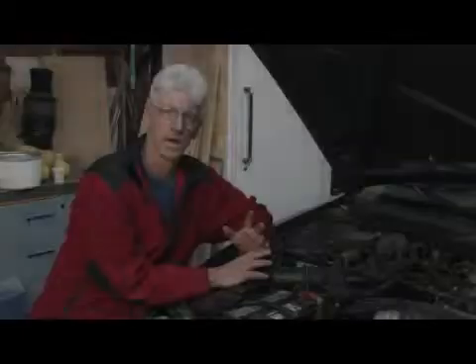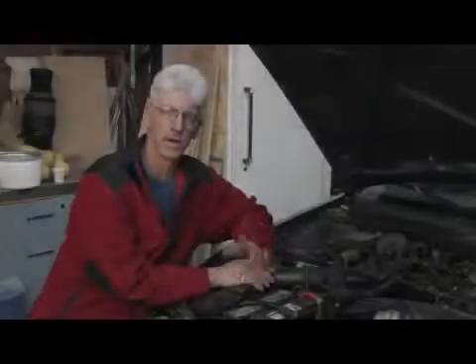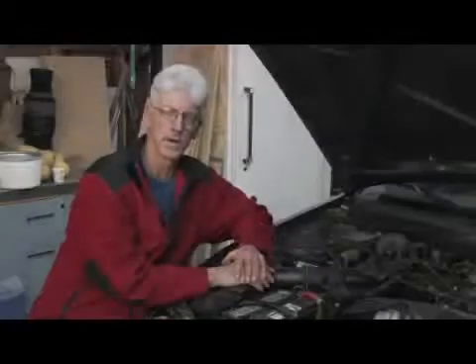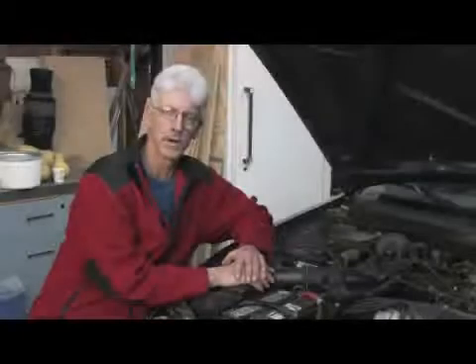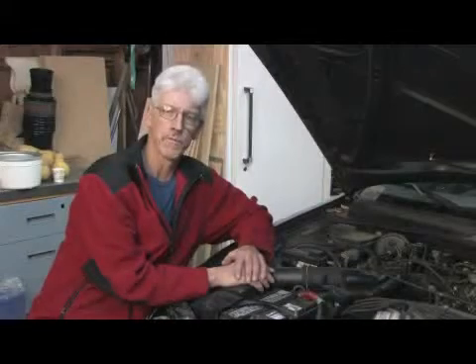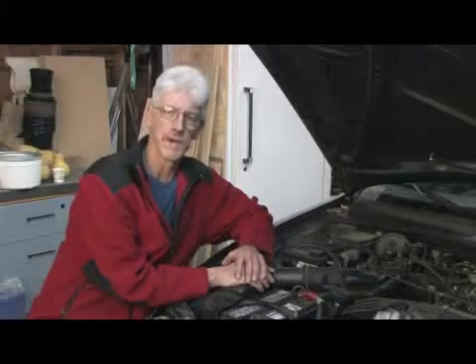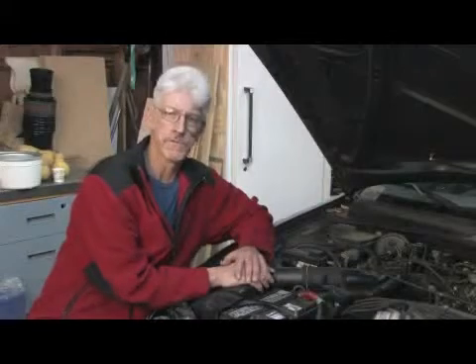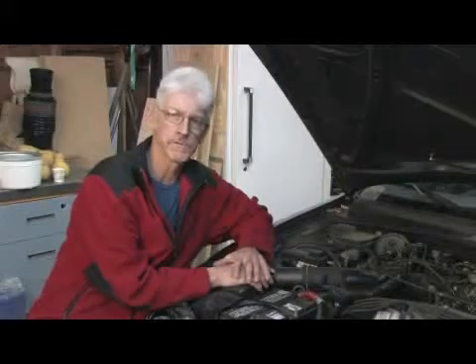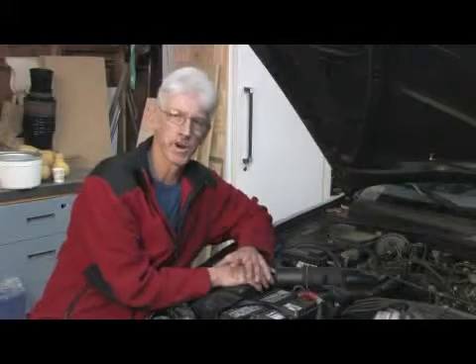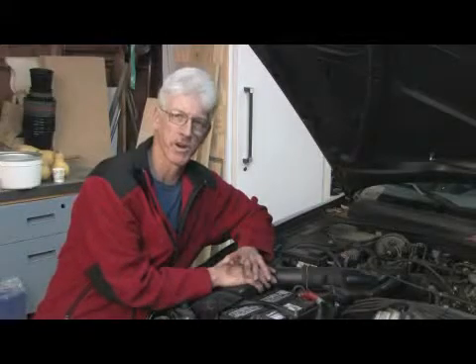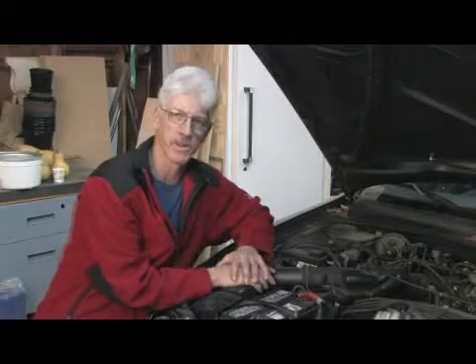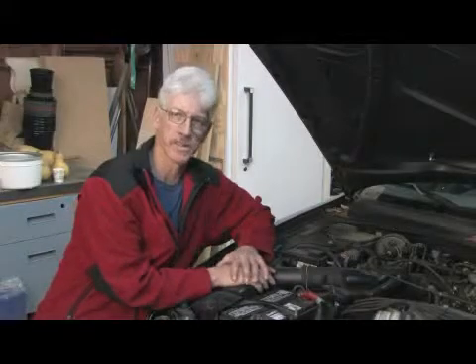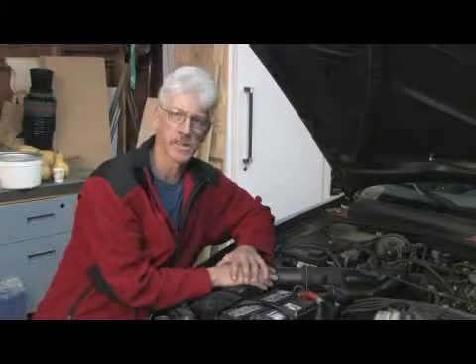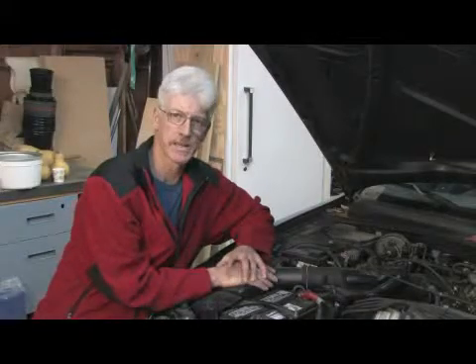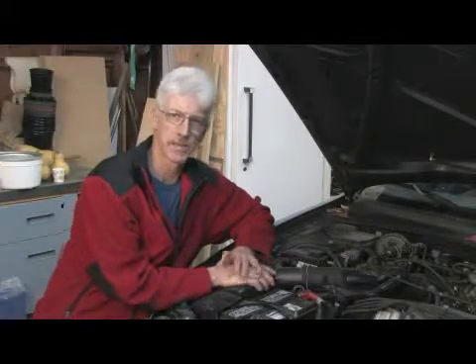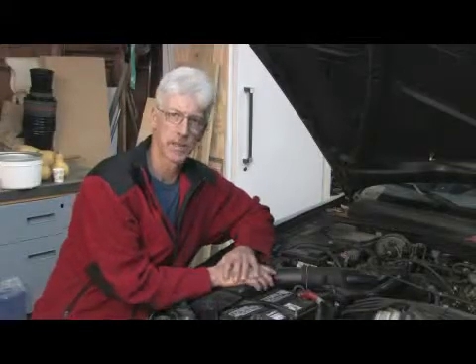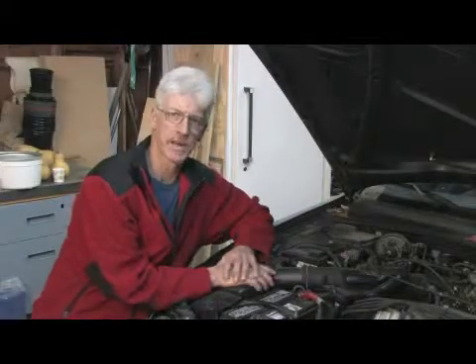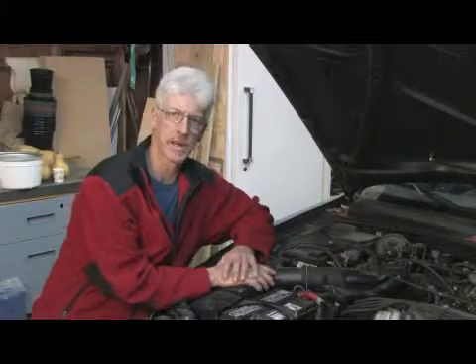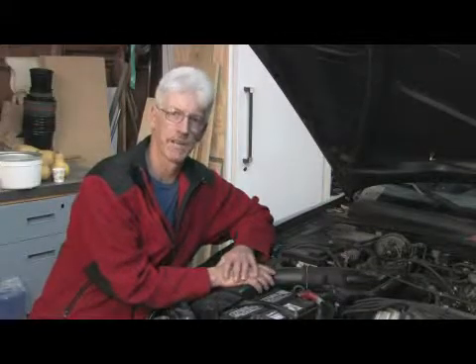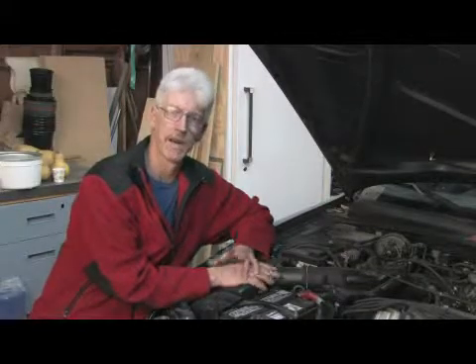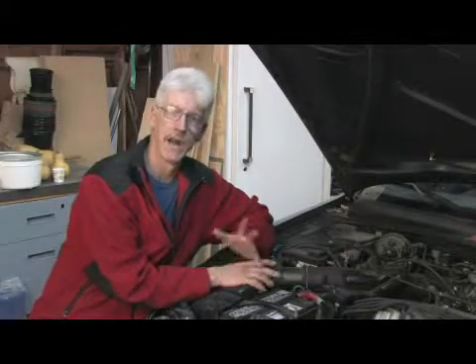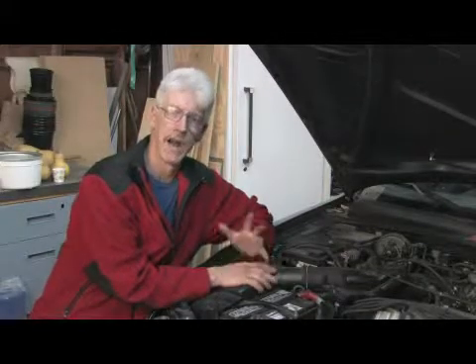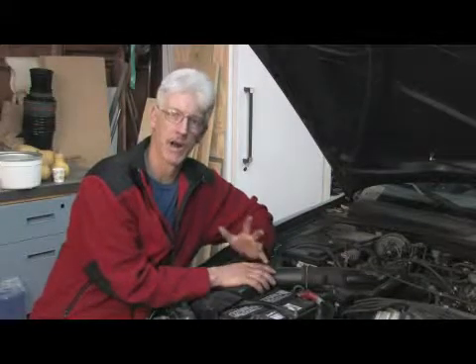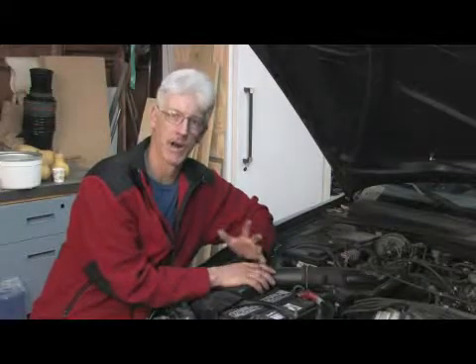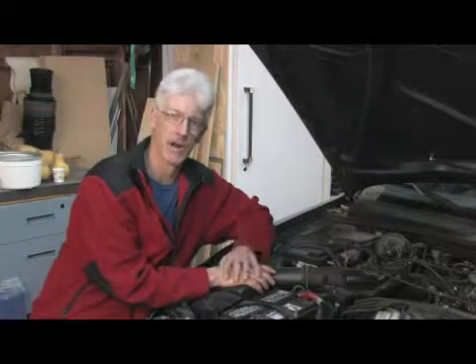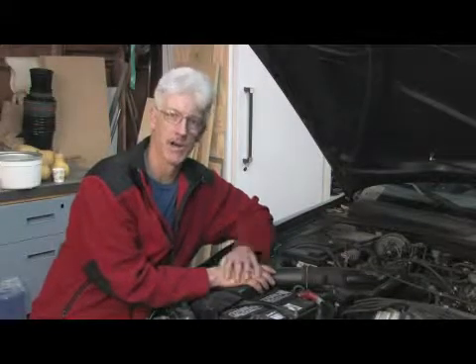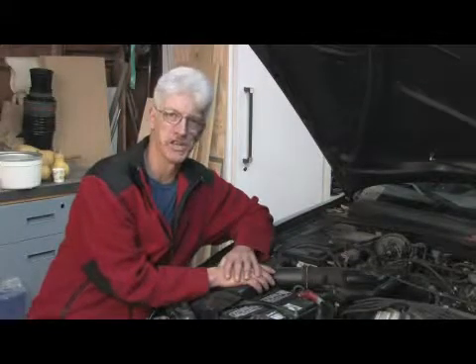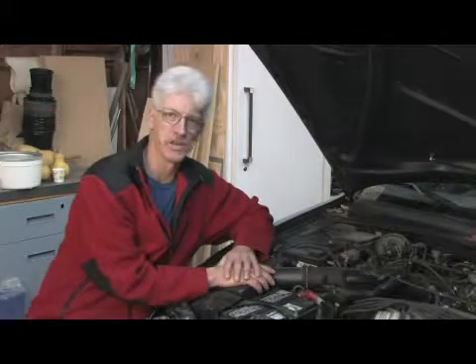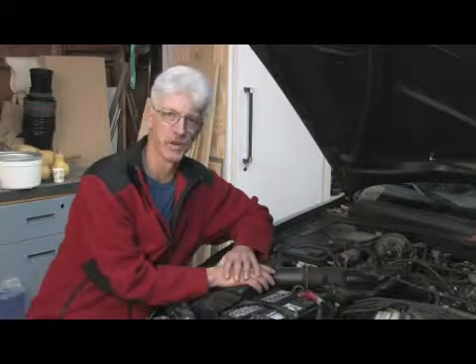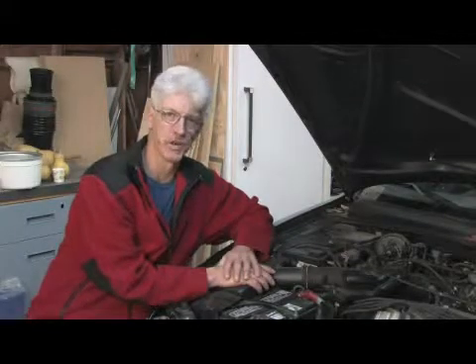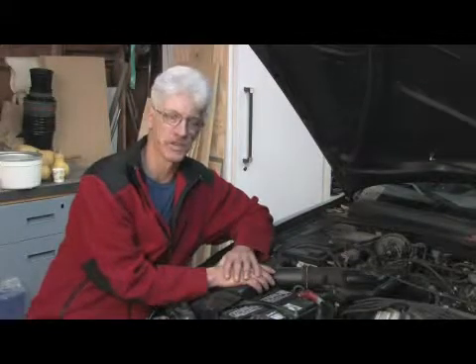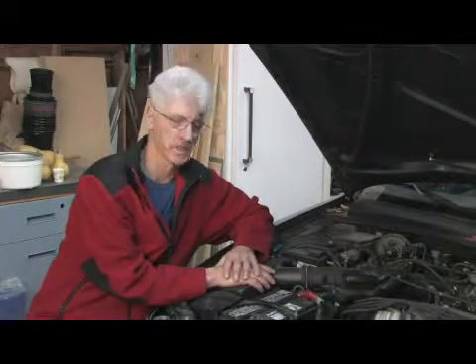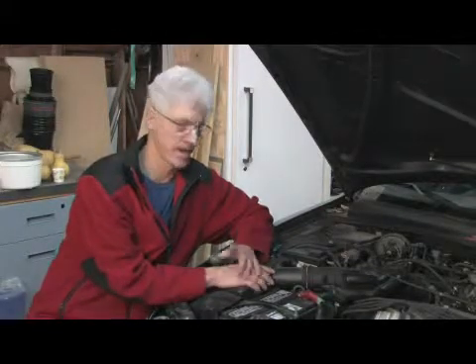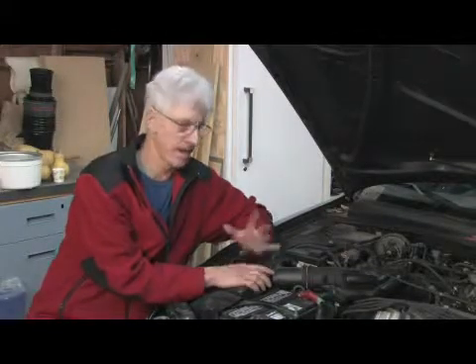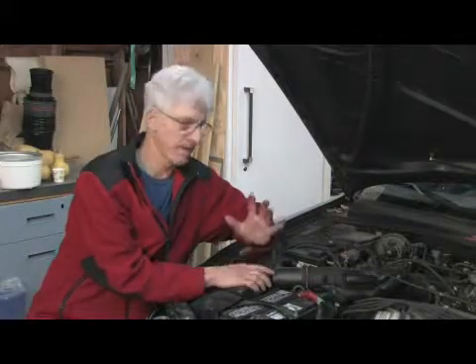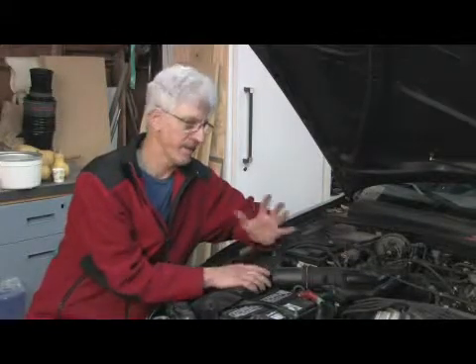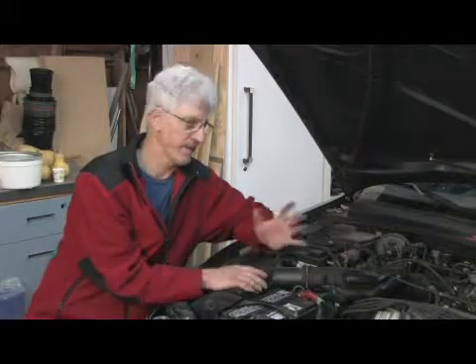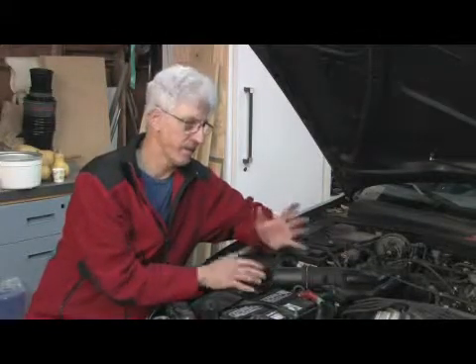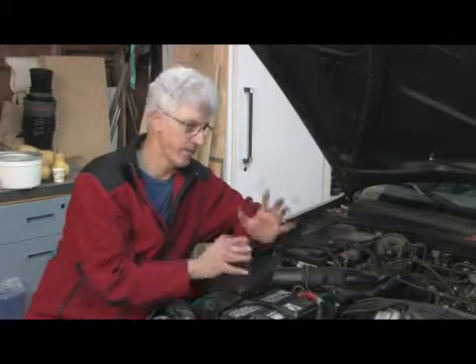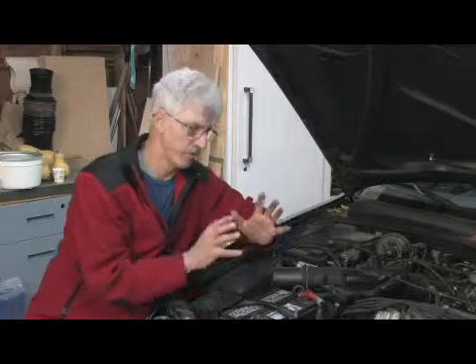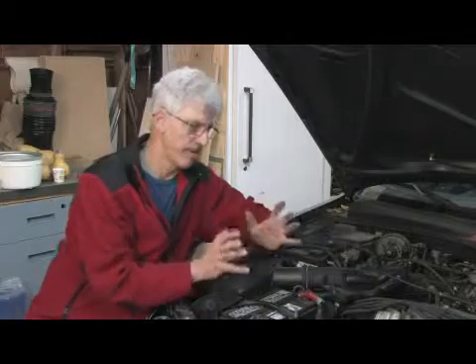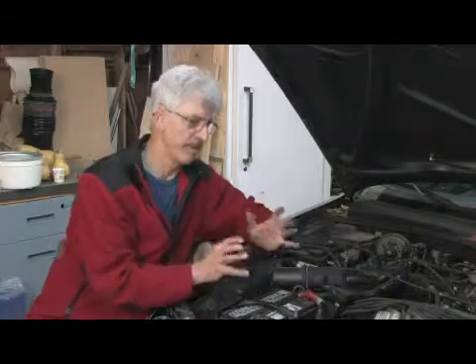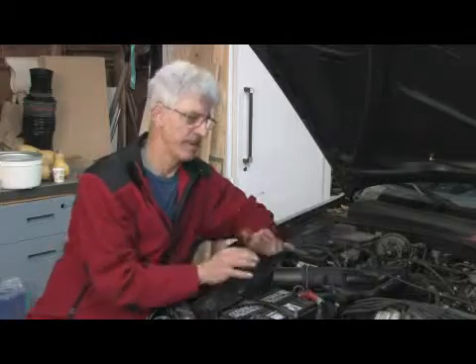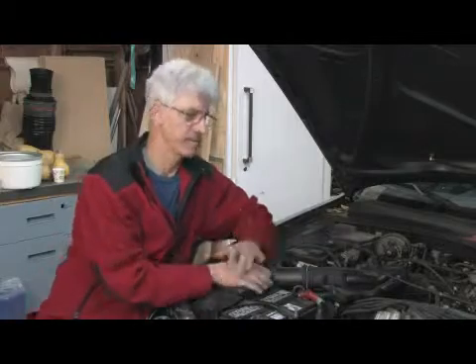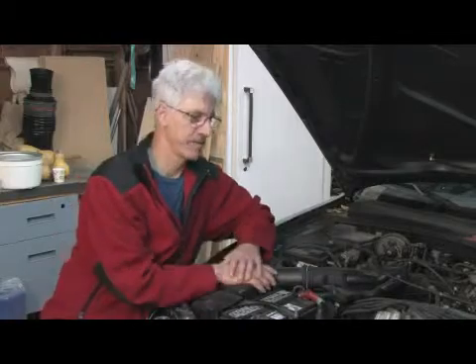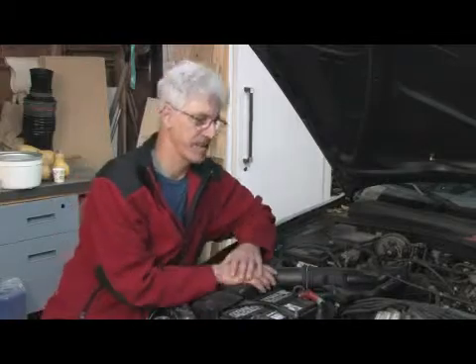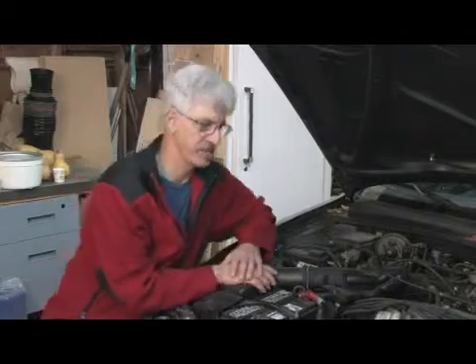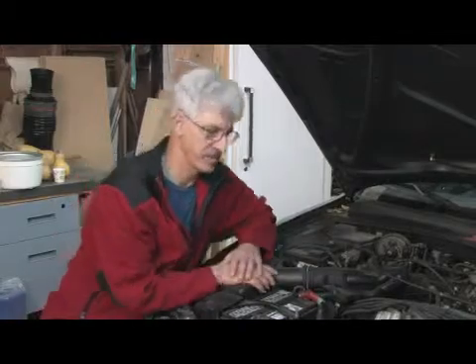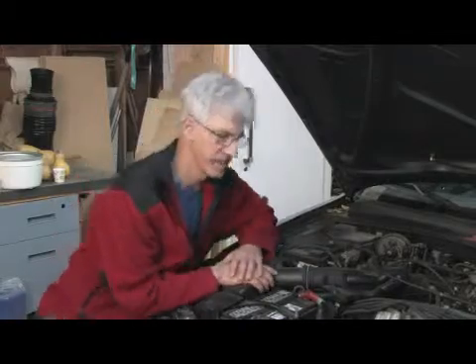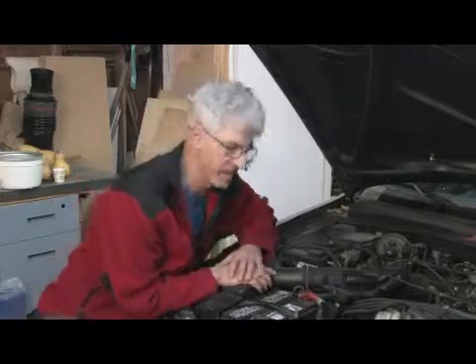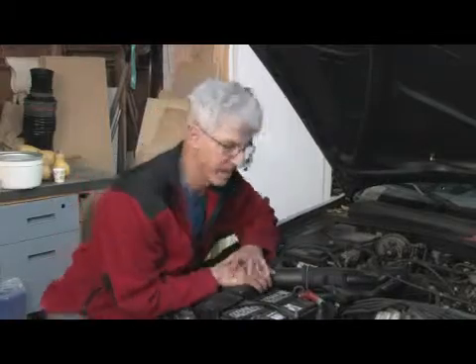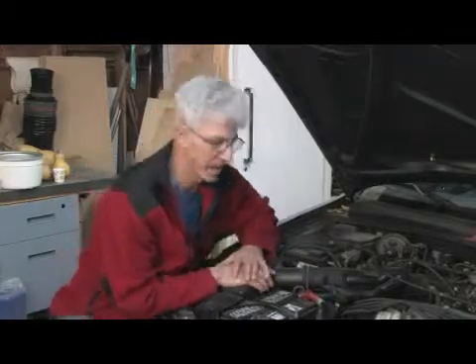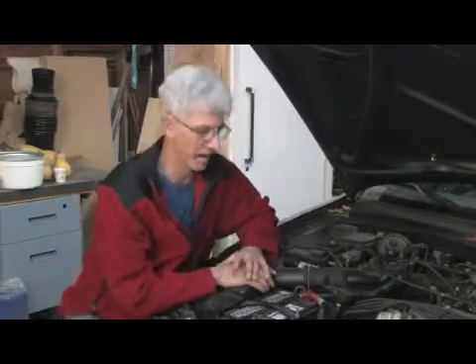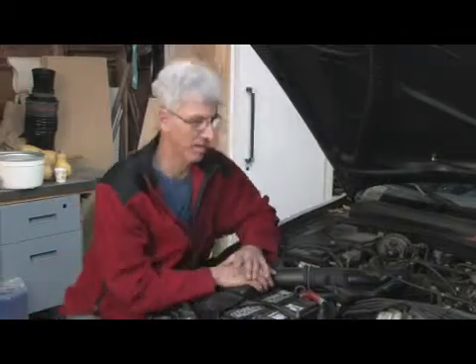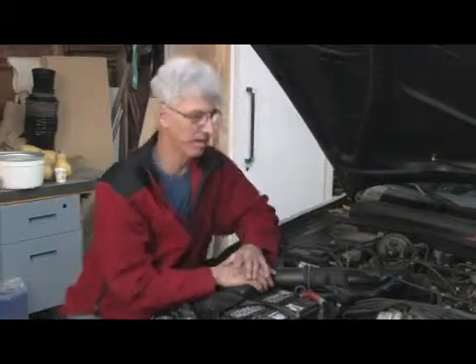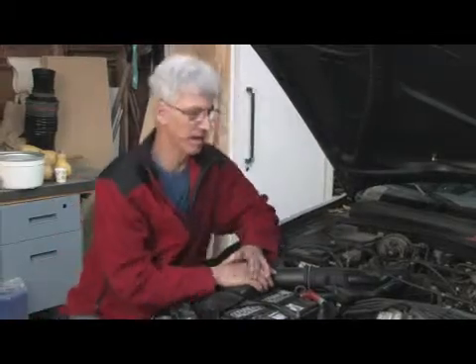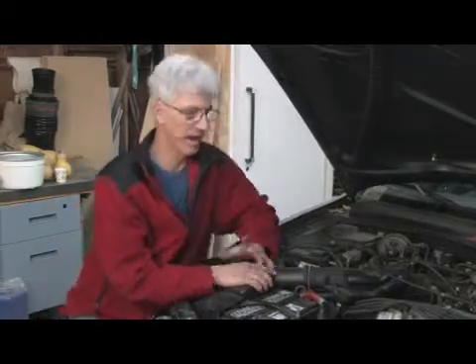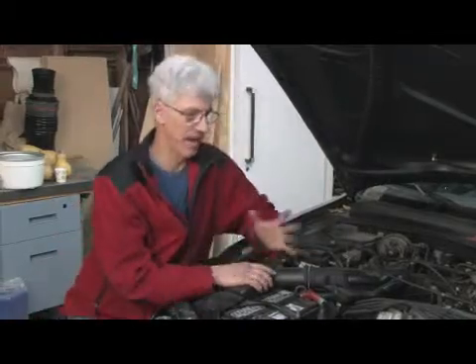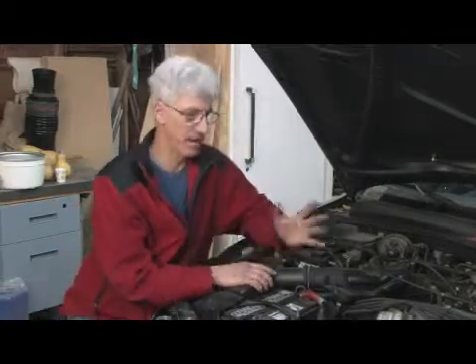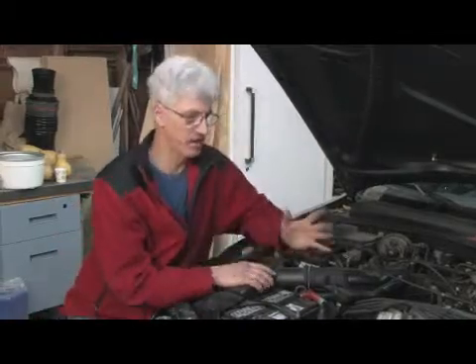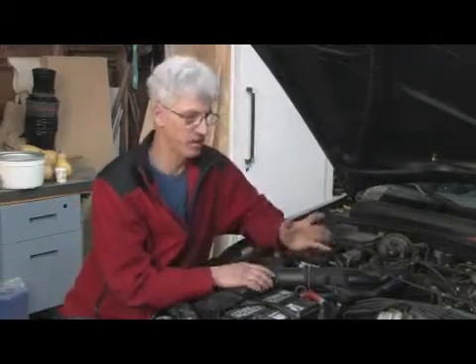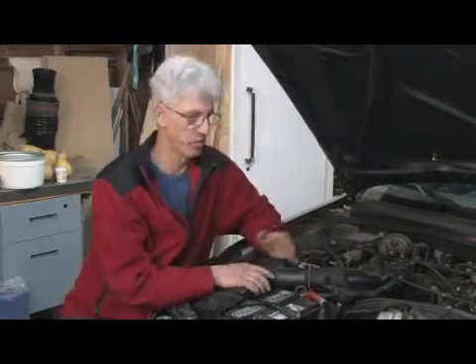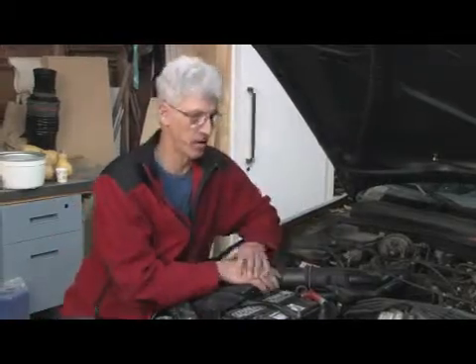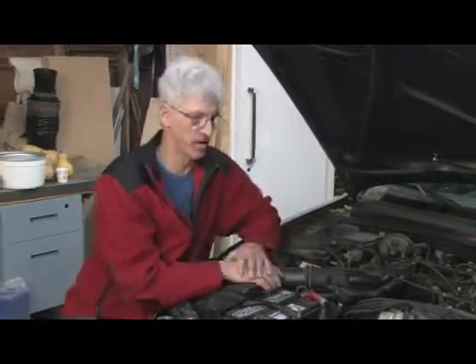Hello, my name is Mark. In this segment, we're going to cover how a car engine works, and I'm going to give you a brief explanation of how the engine works.